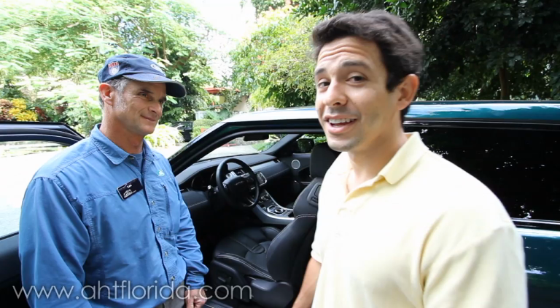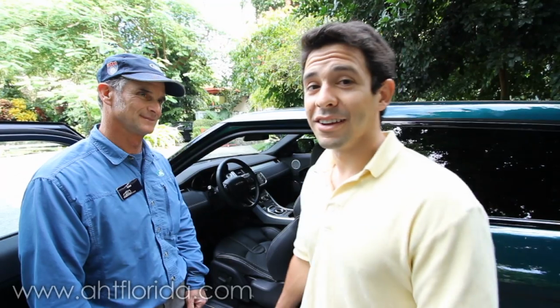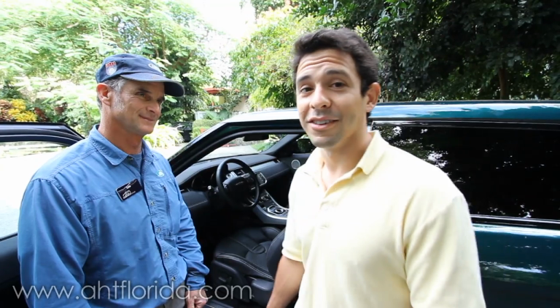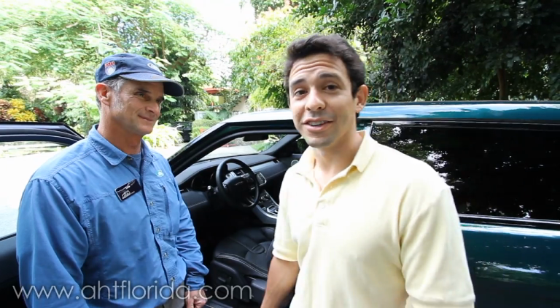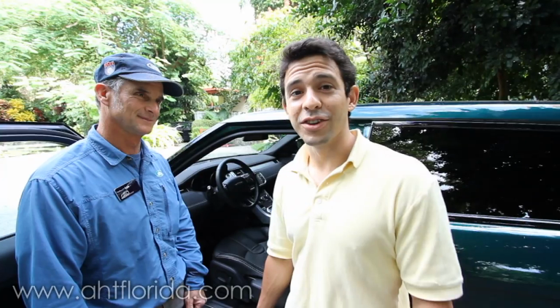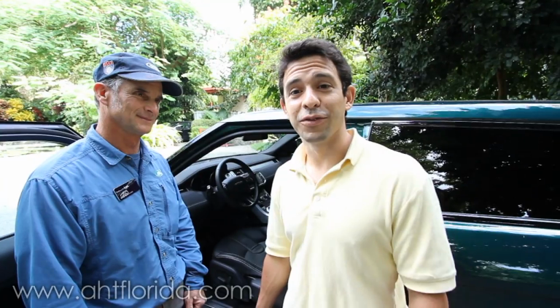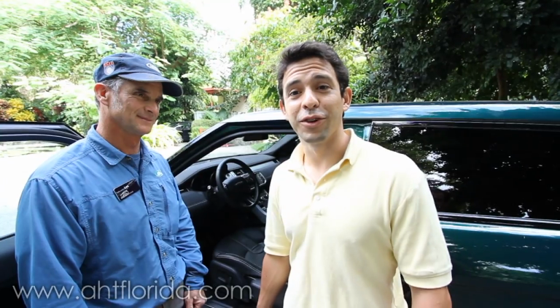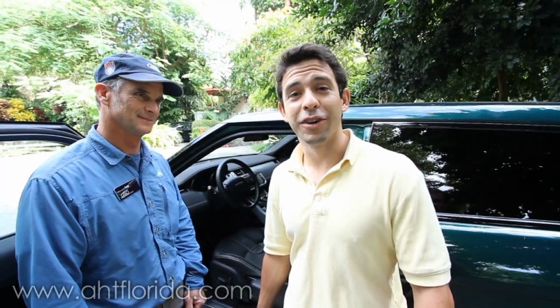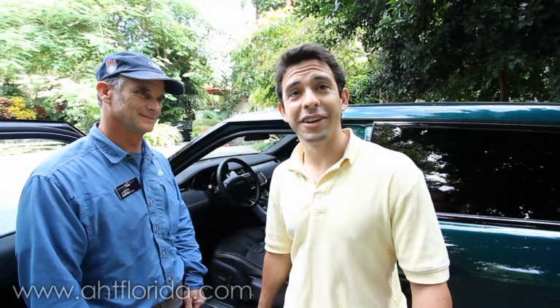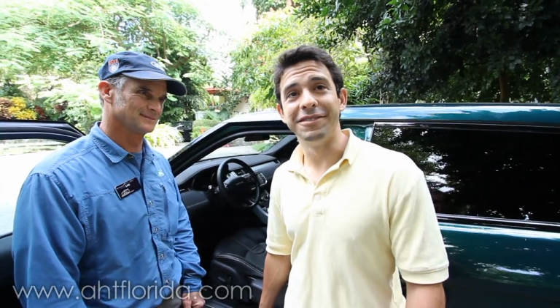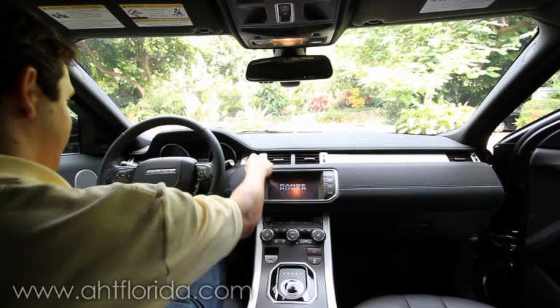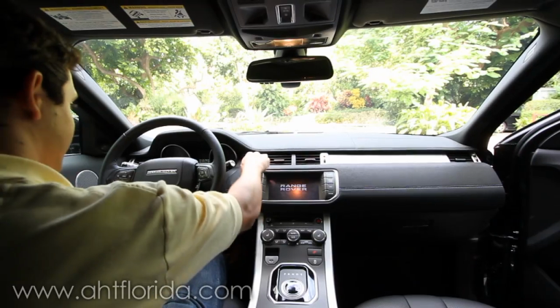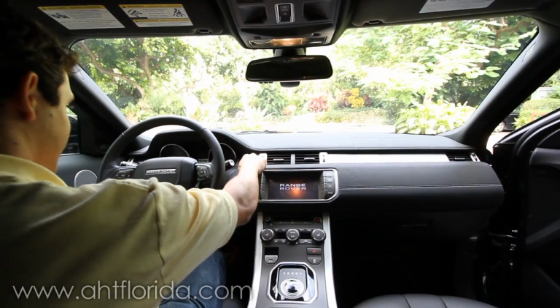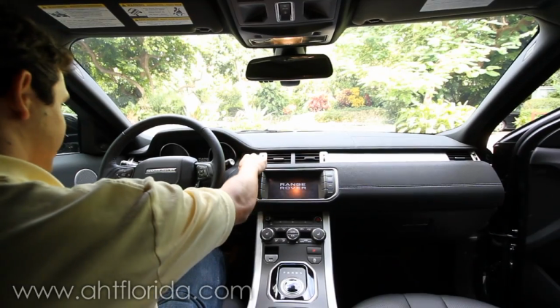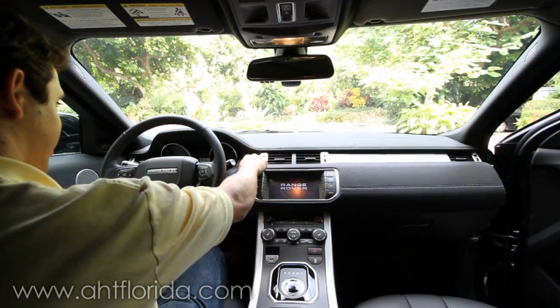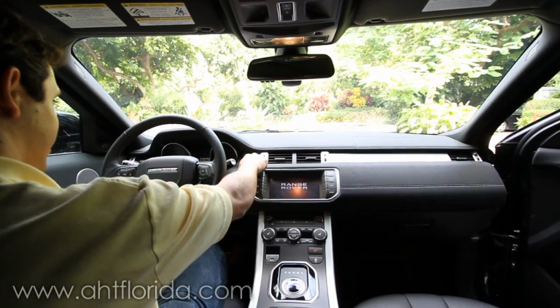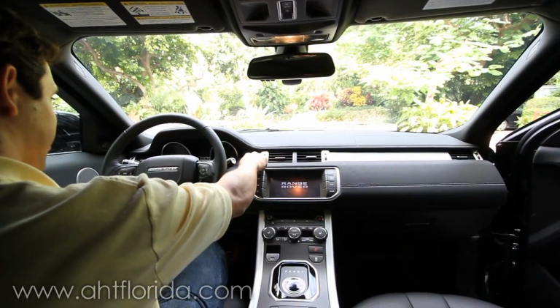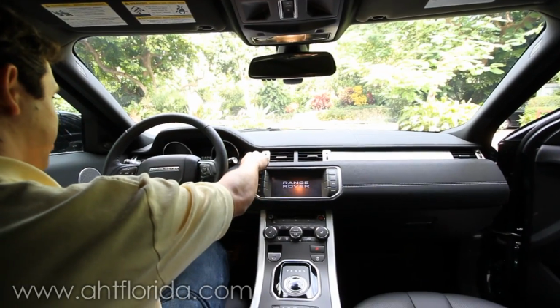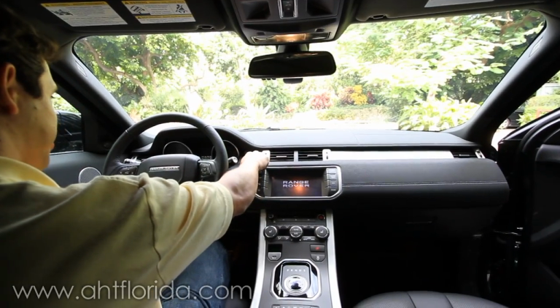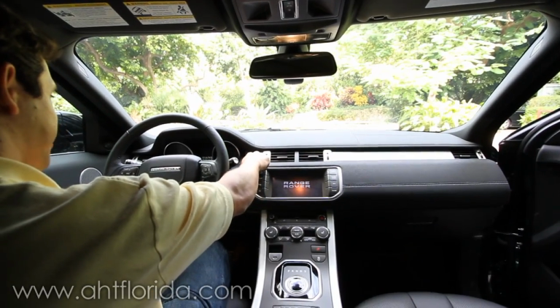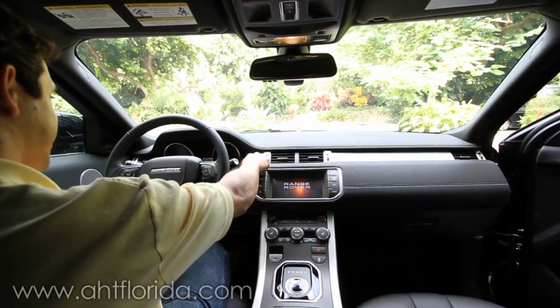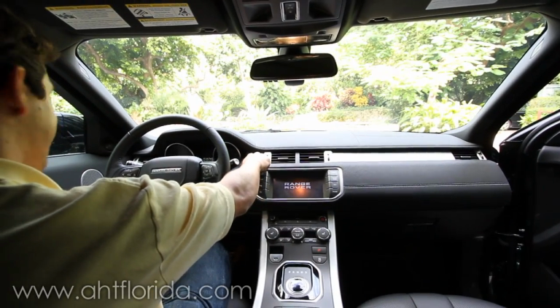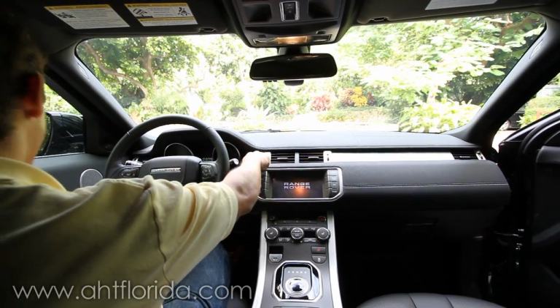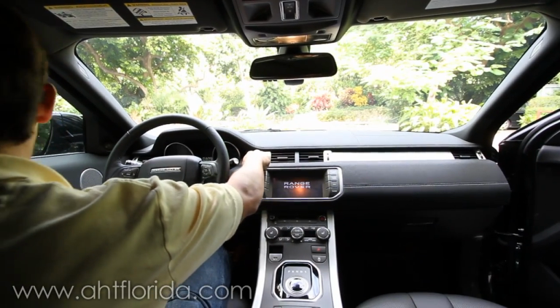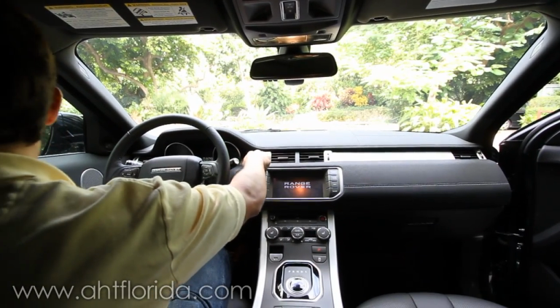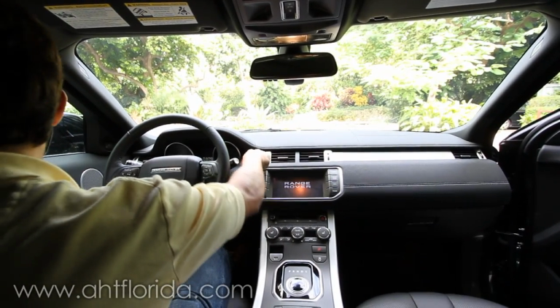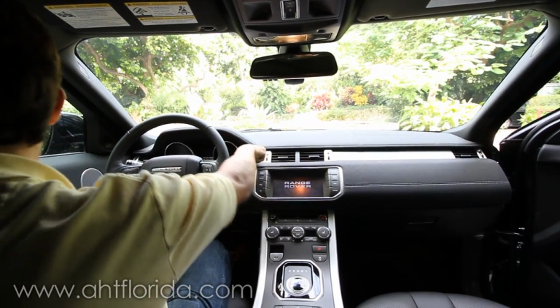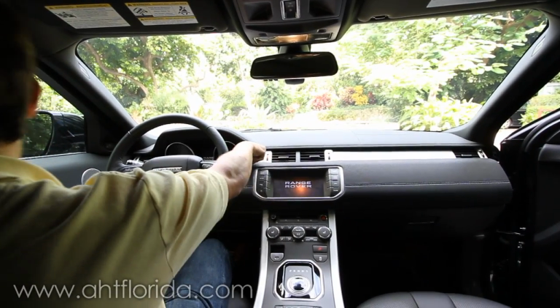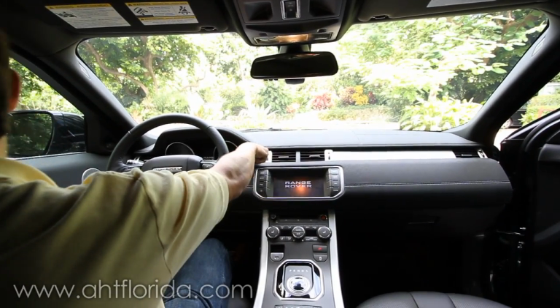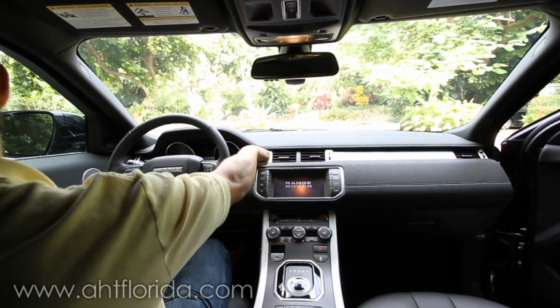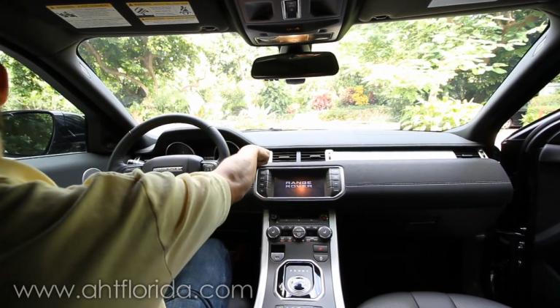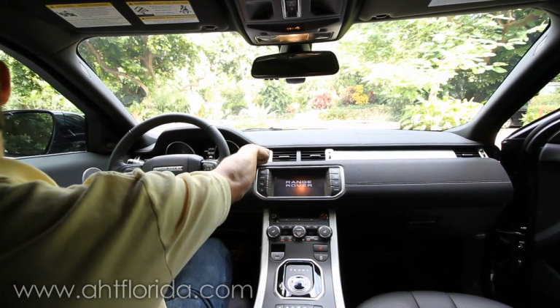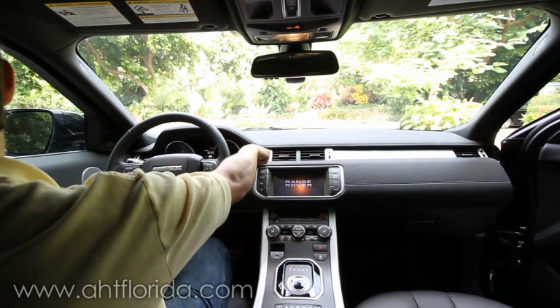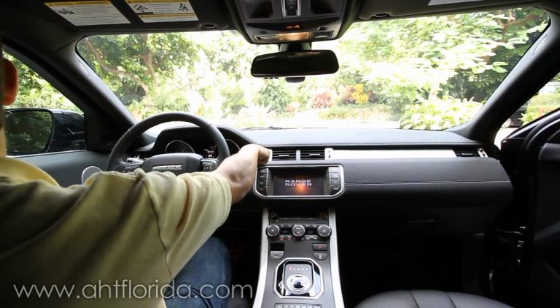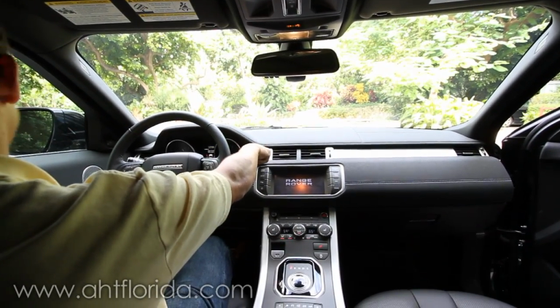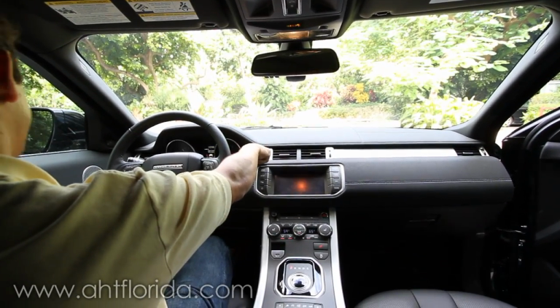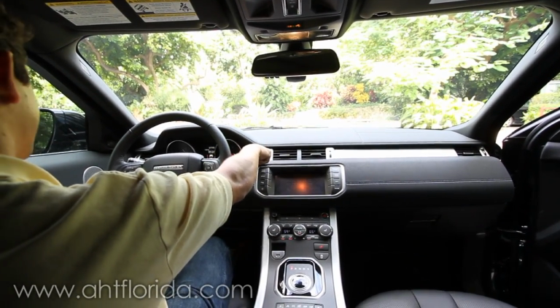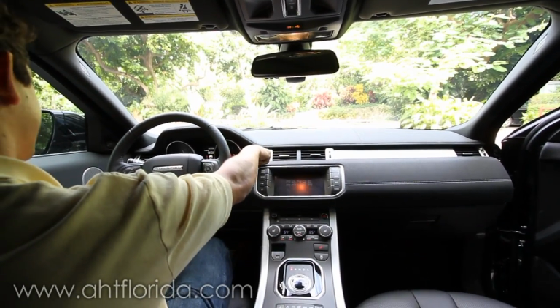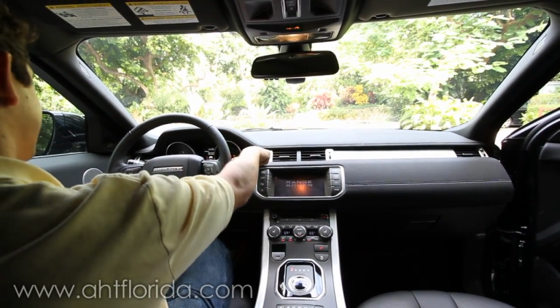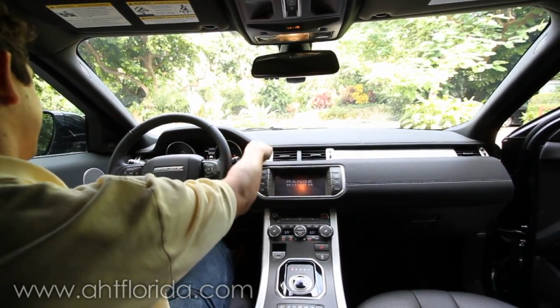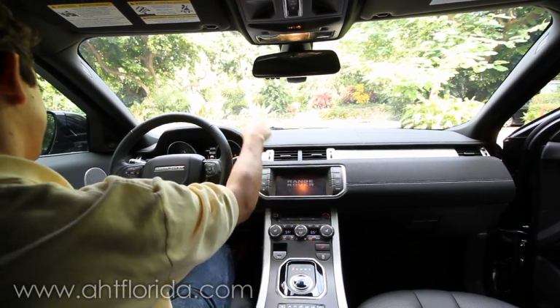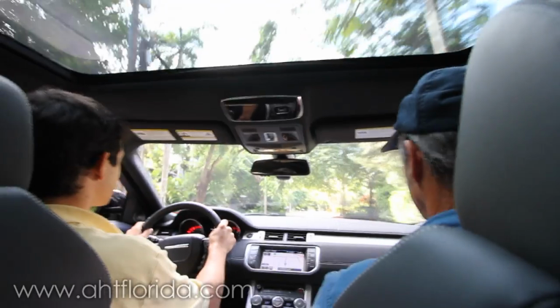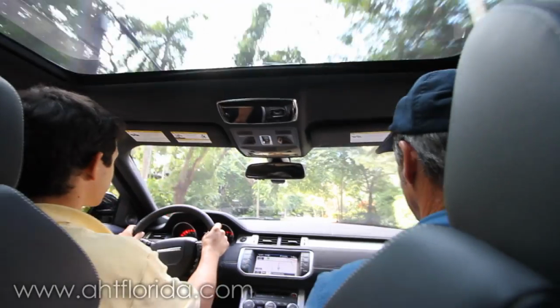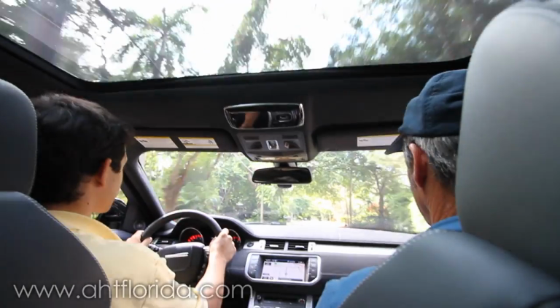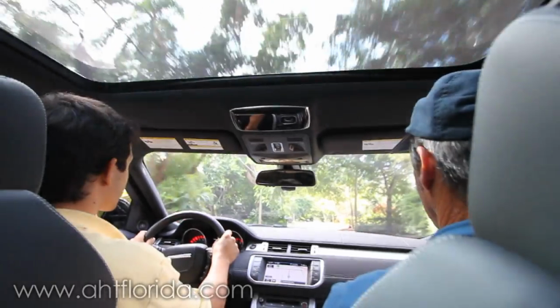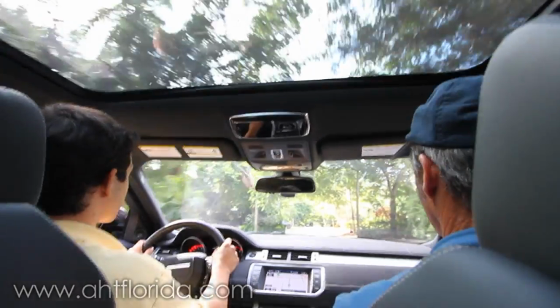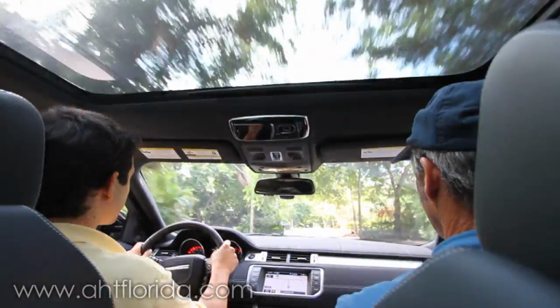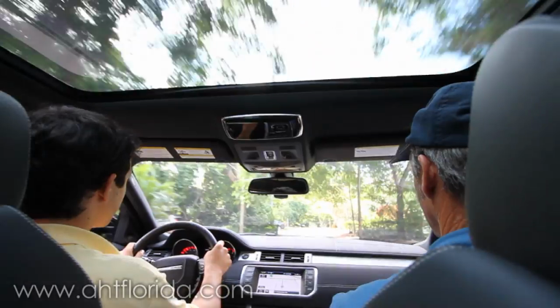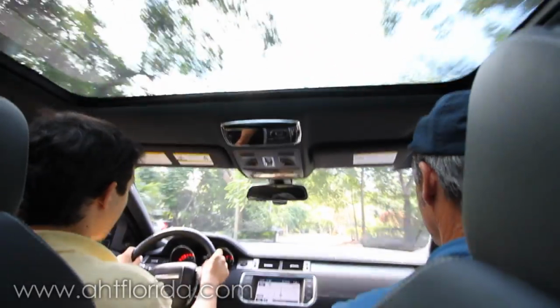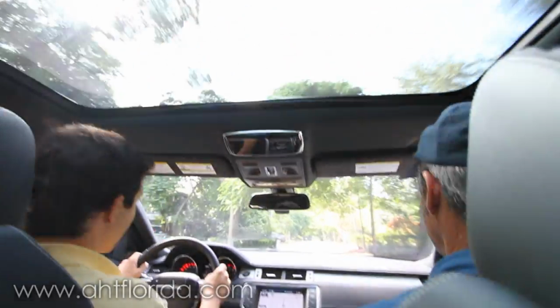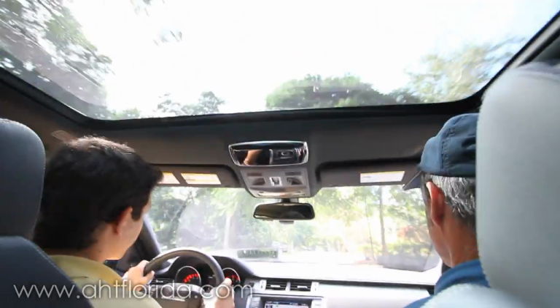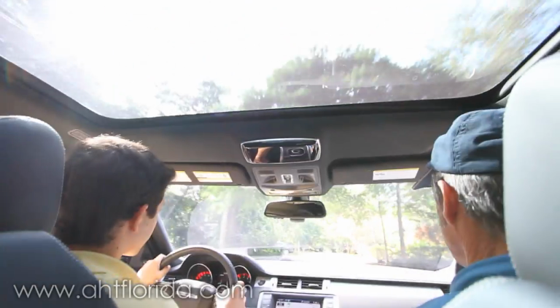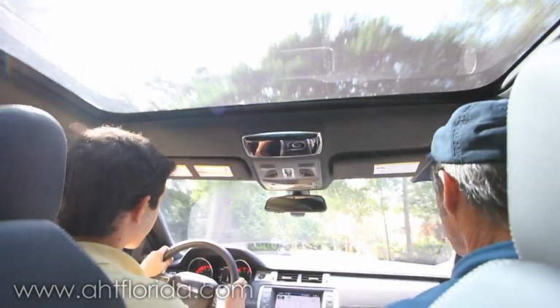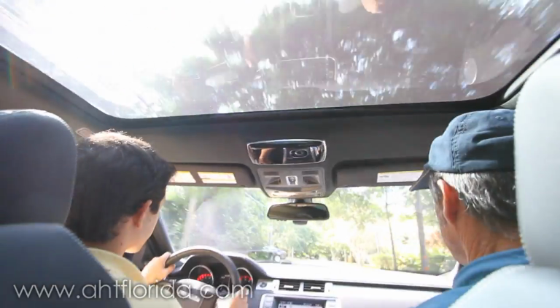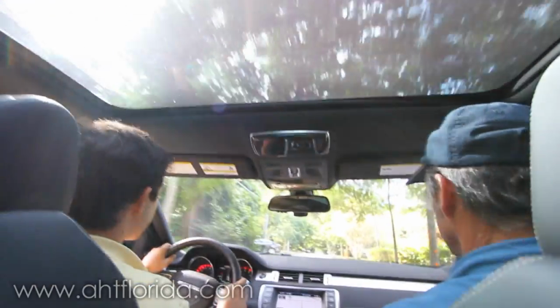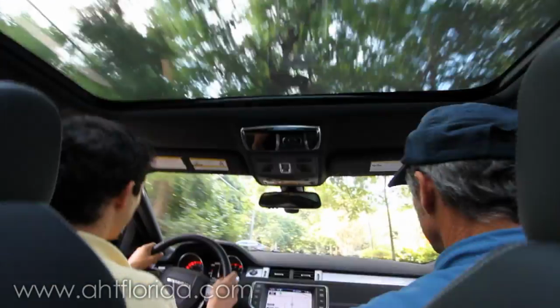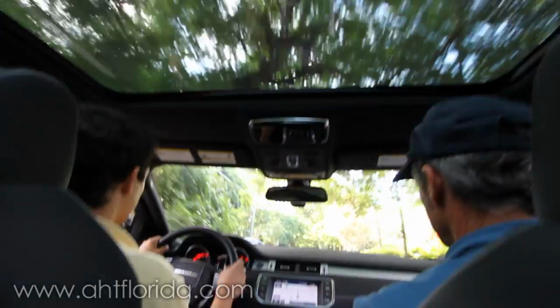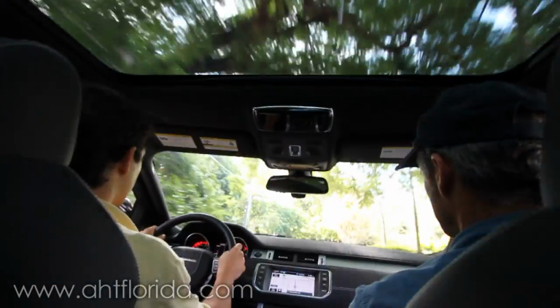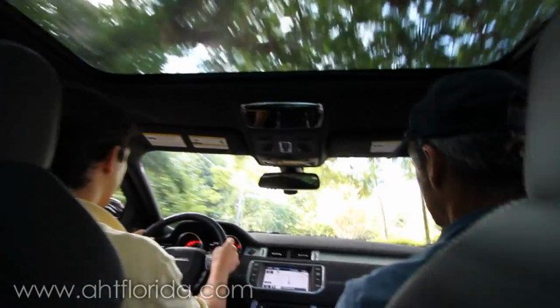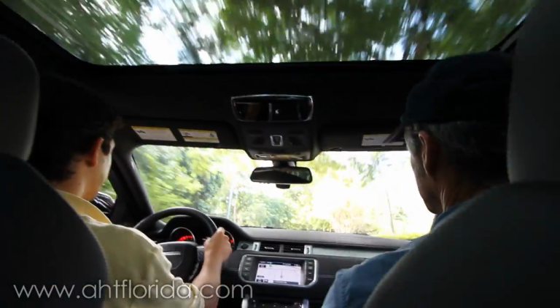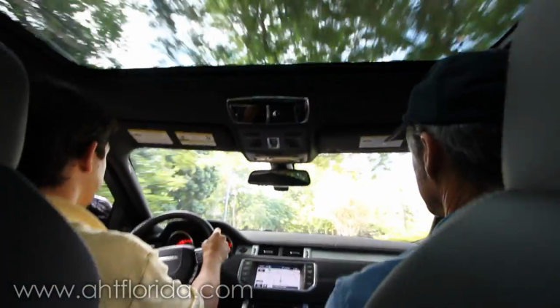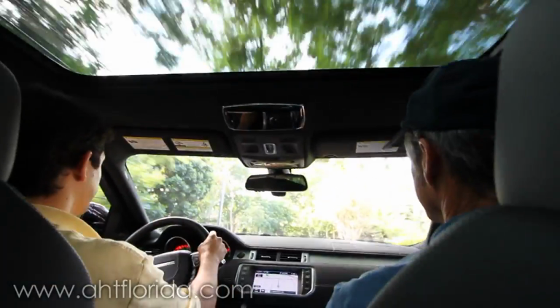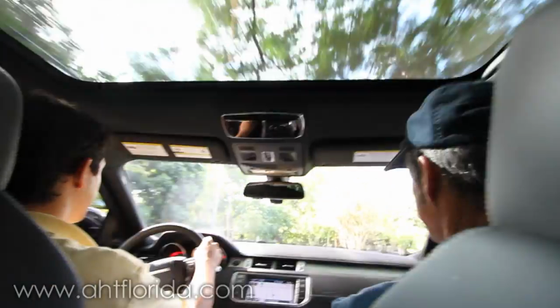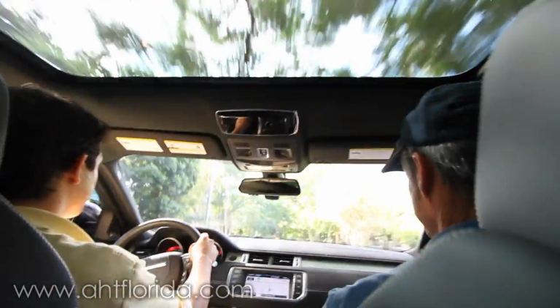Well, let's go for a ride. Push to start. Handles like a small car. It's really neat.